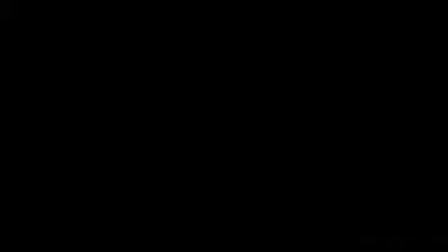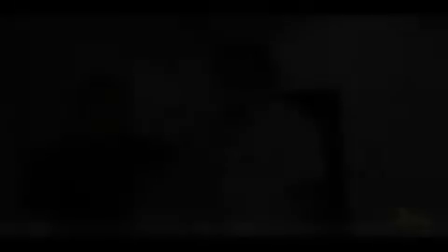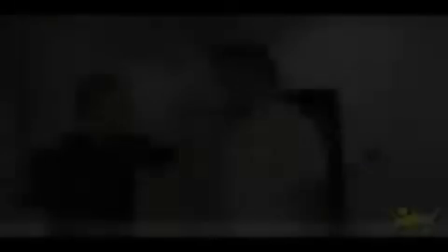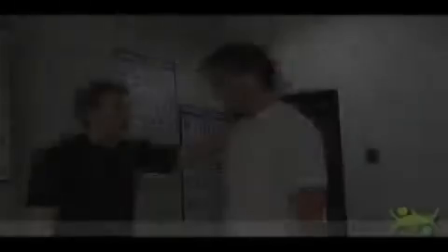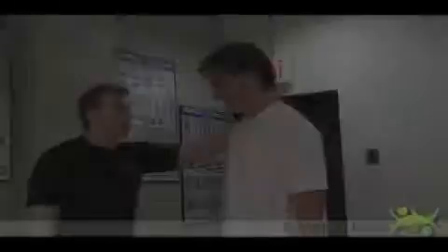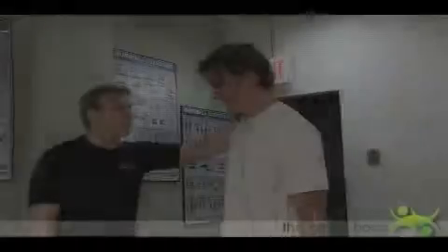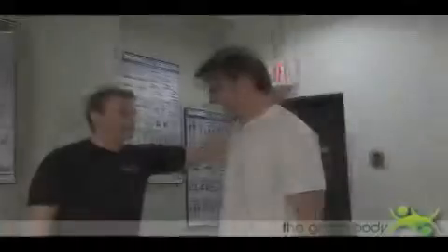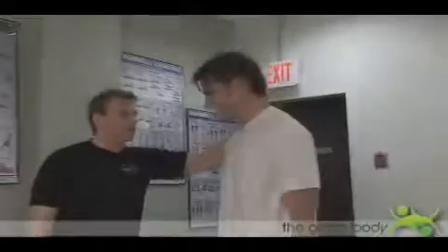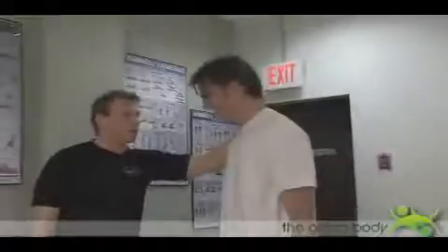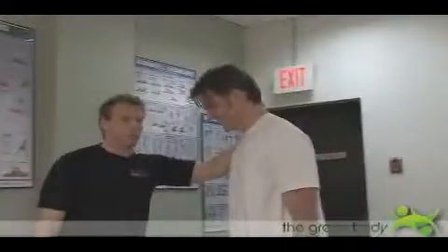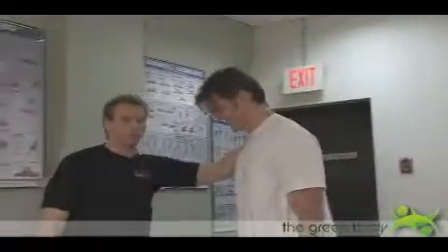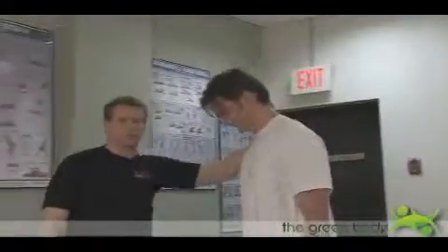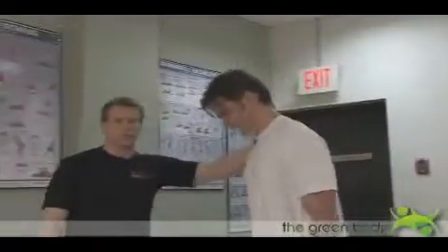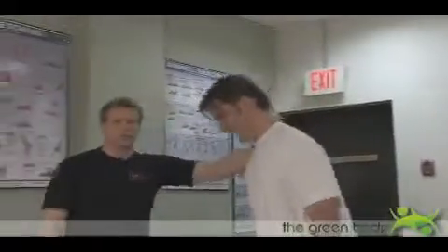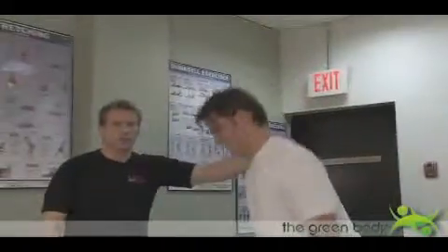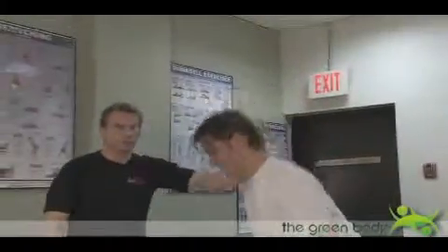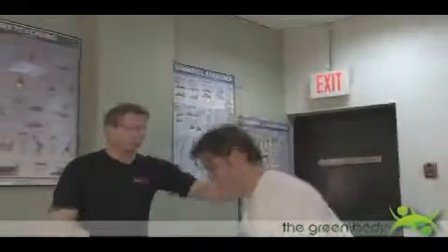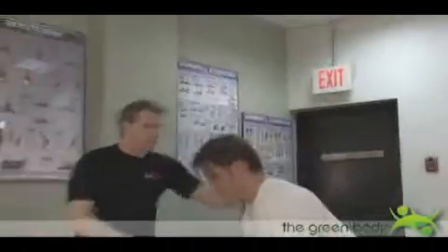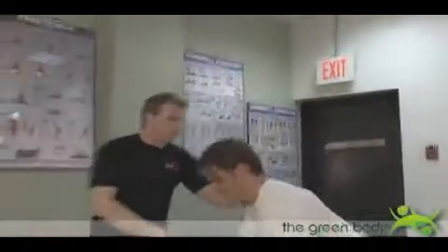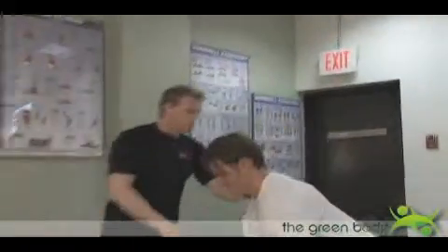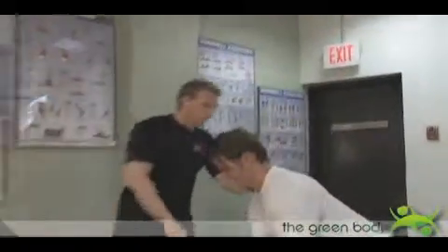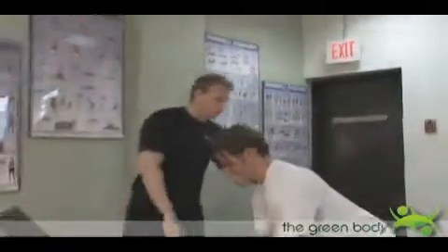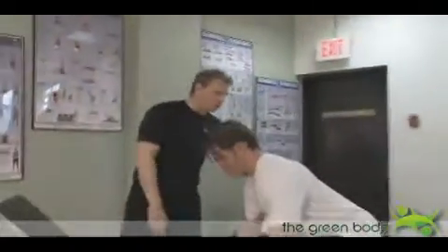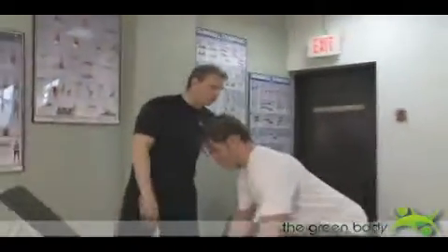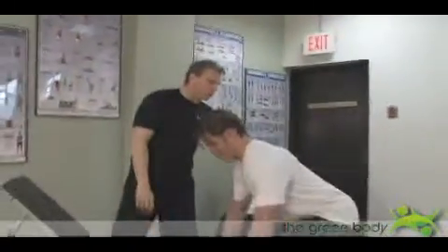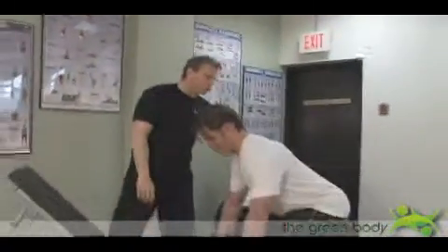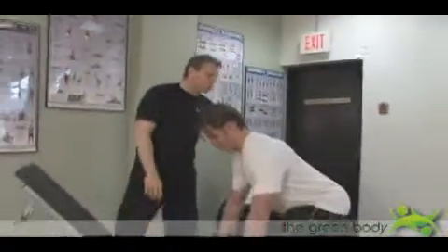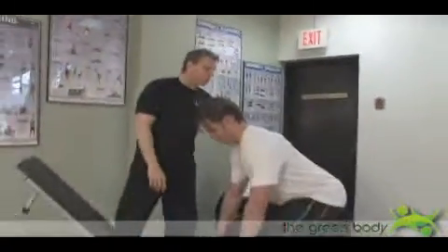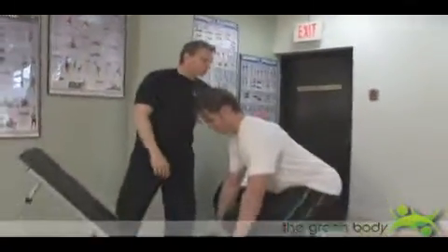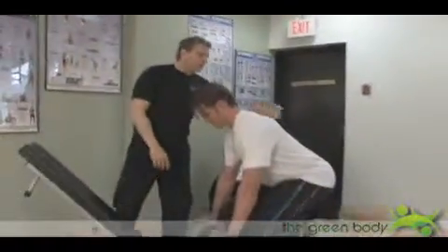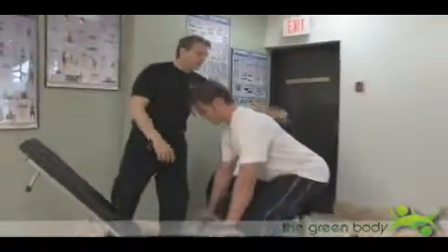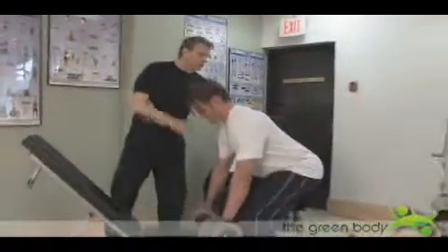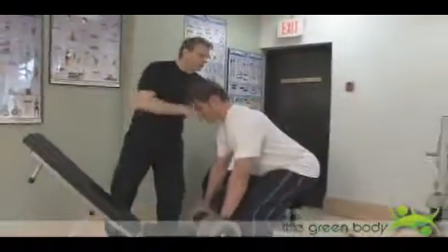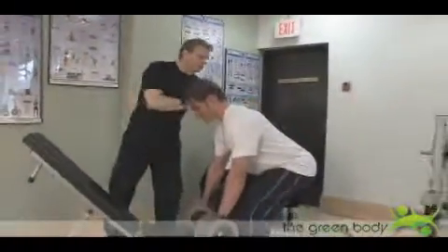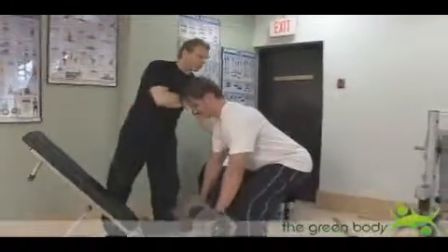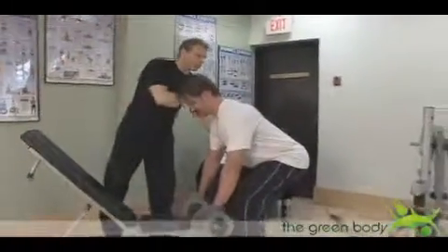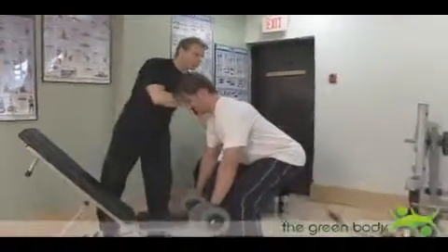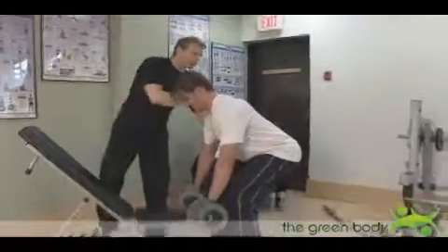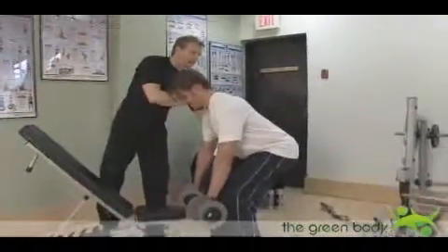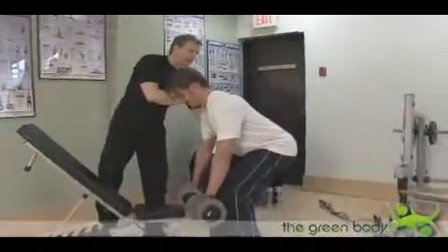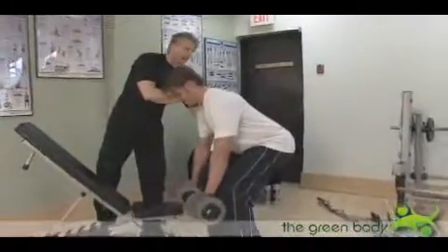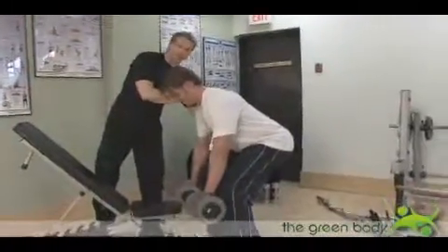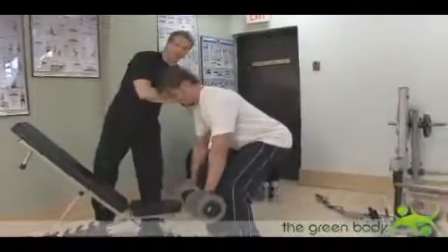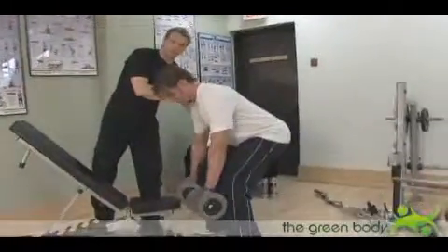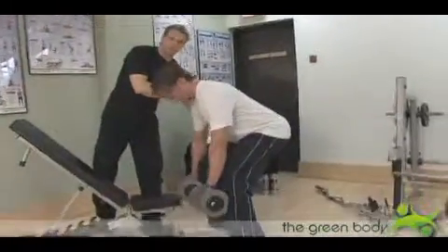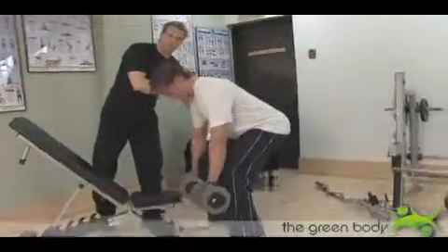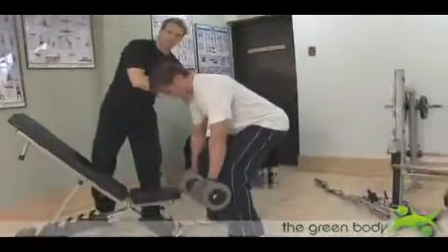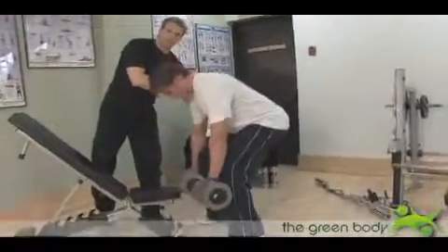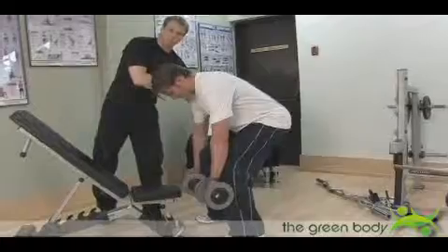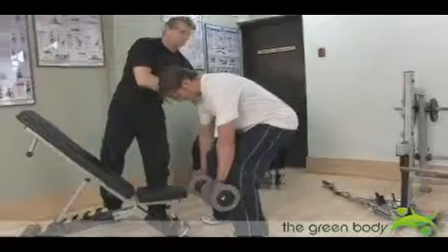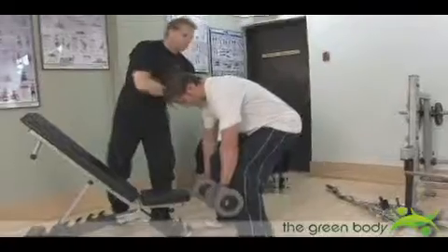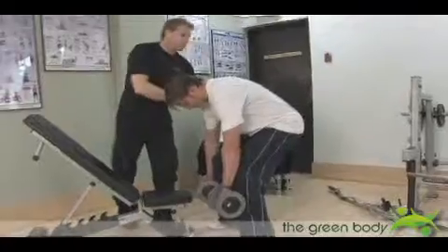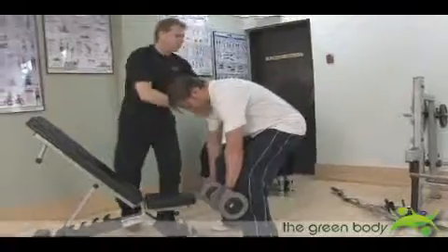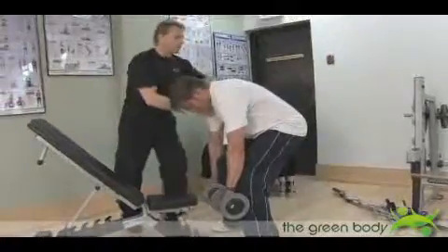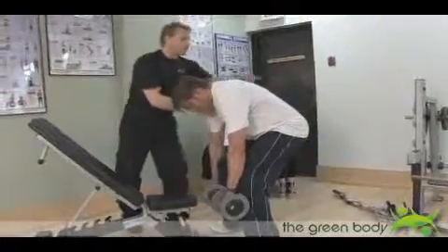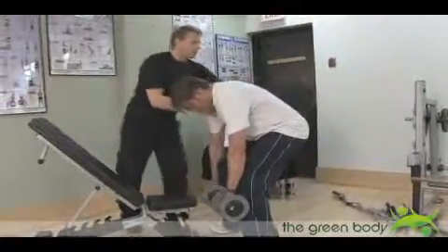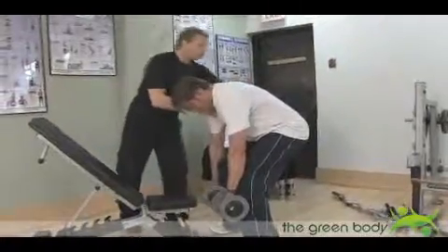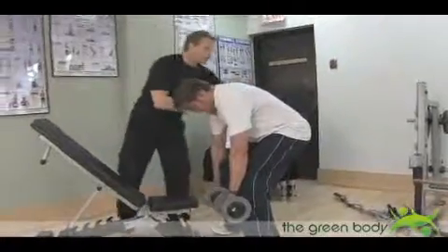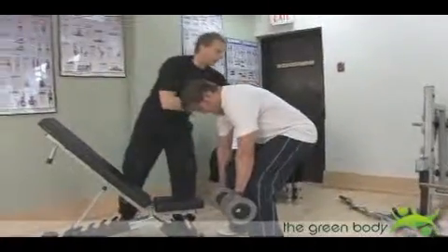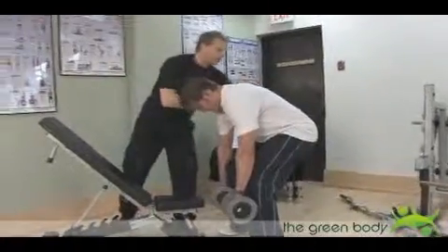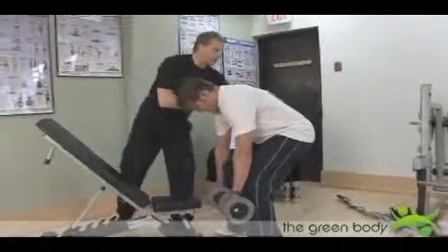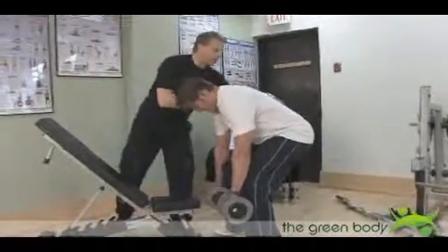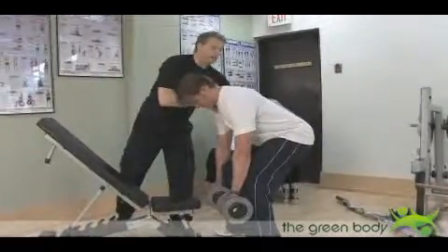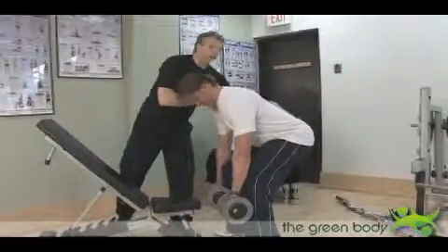Okay, bend over please. Bent over row — he starts to slouch, right? So, give the arch.